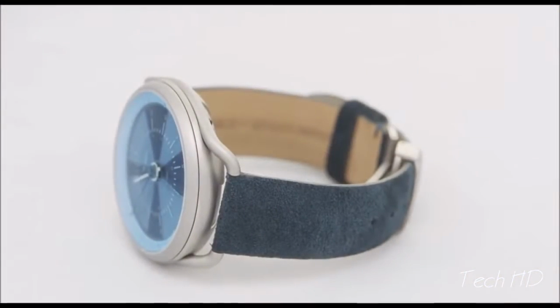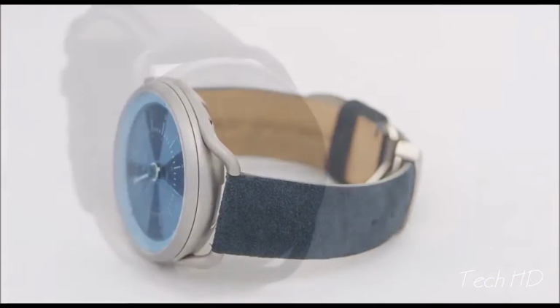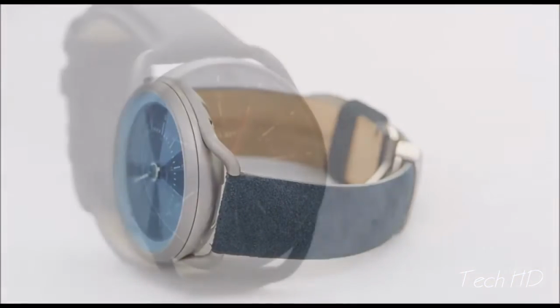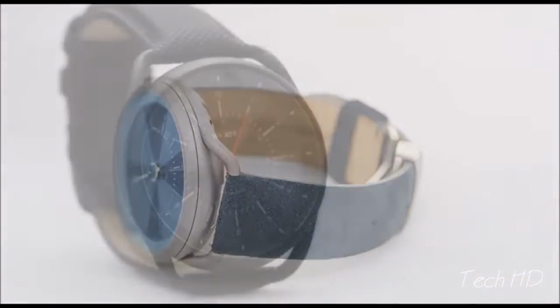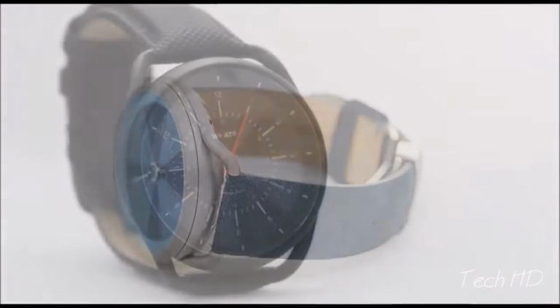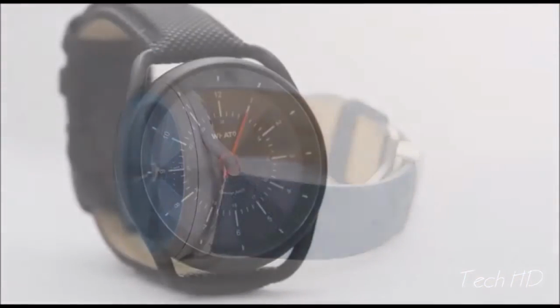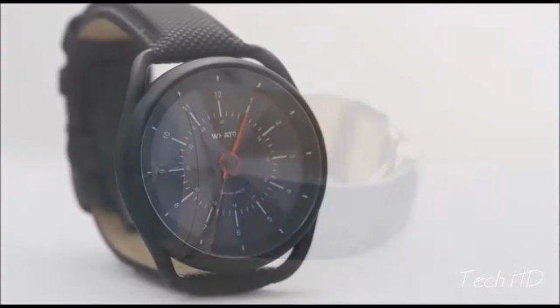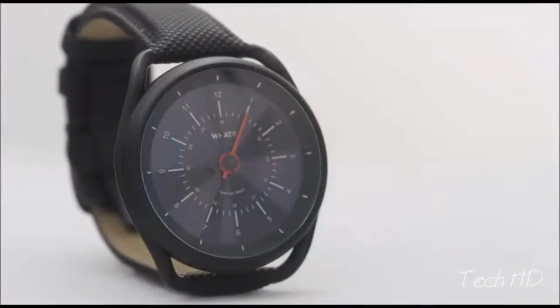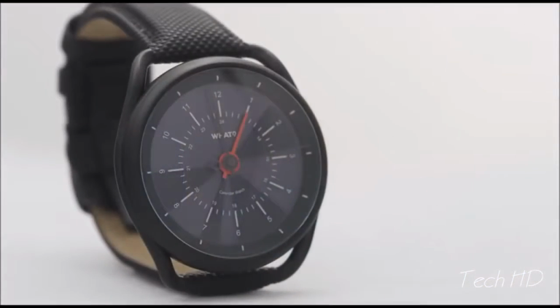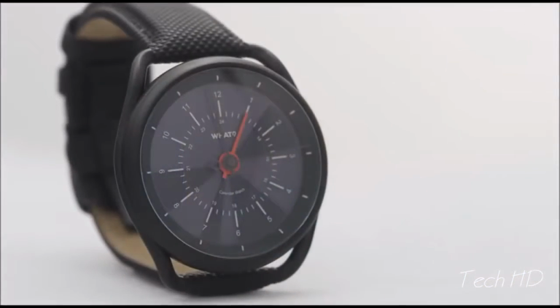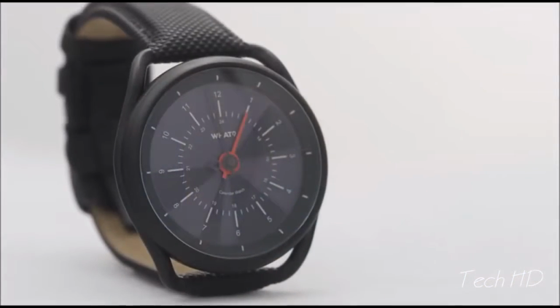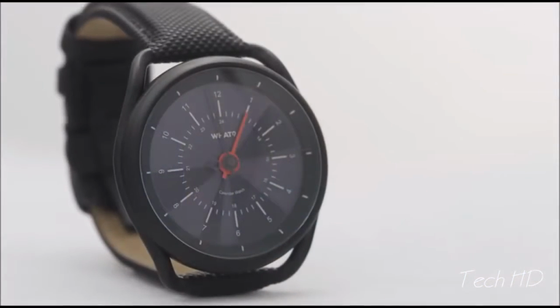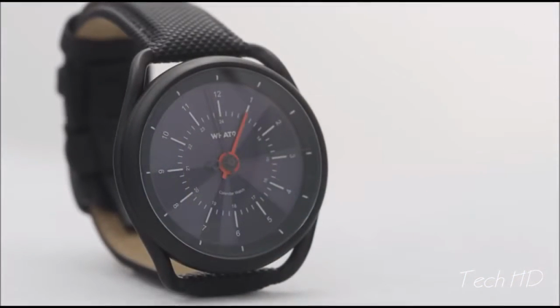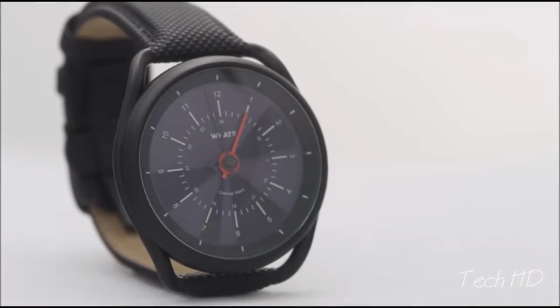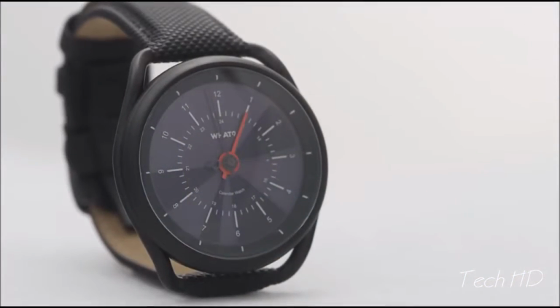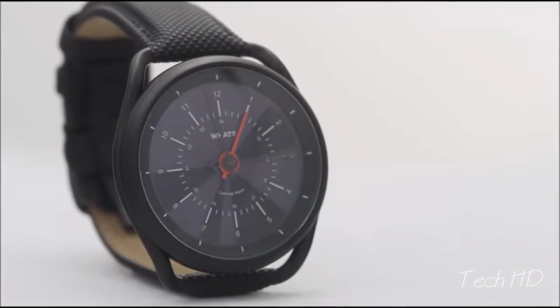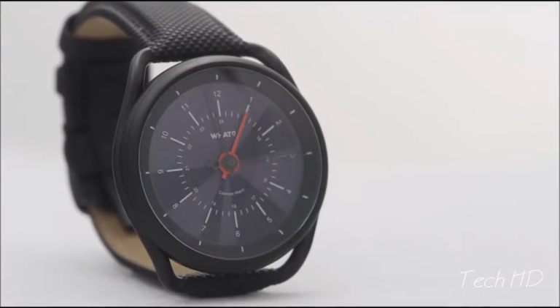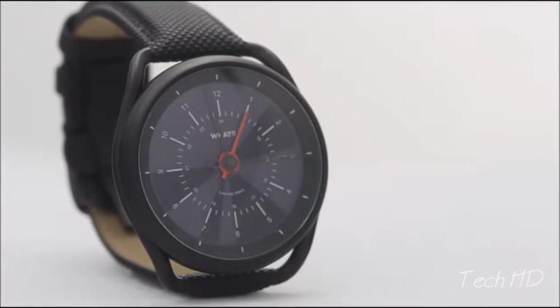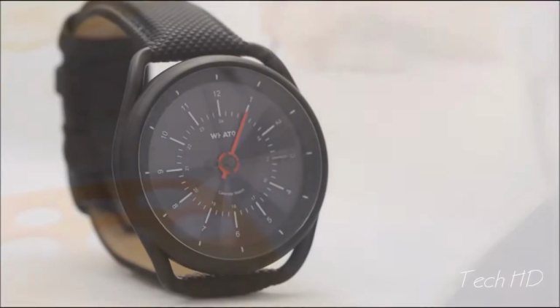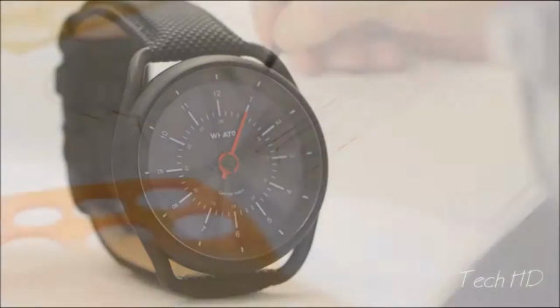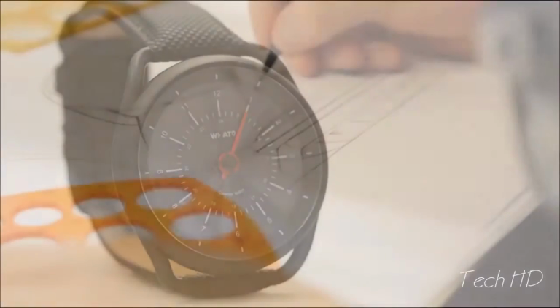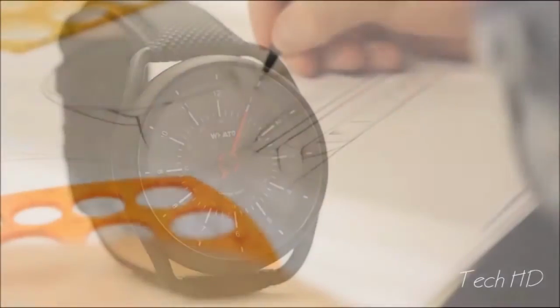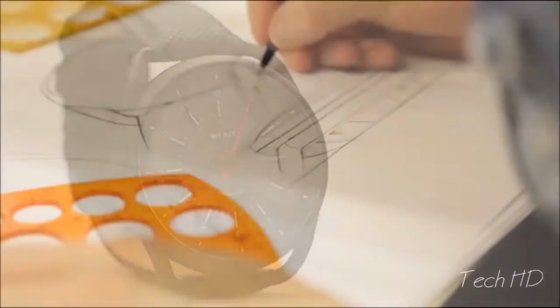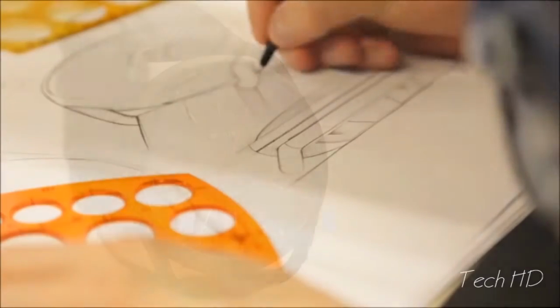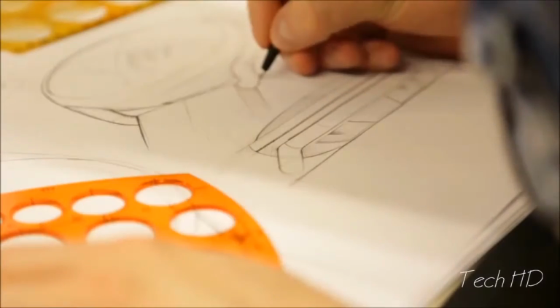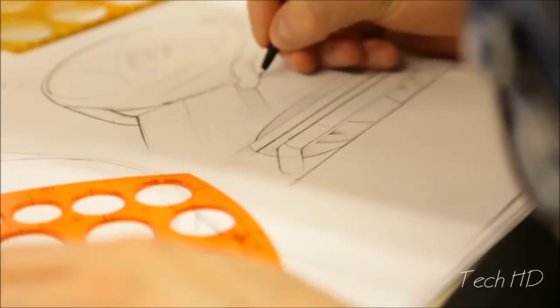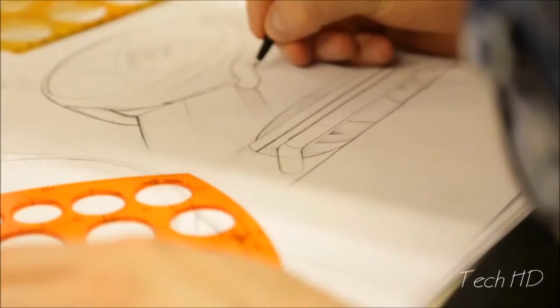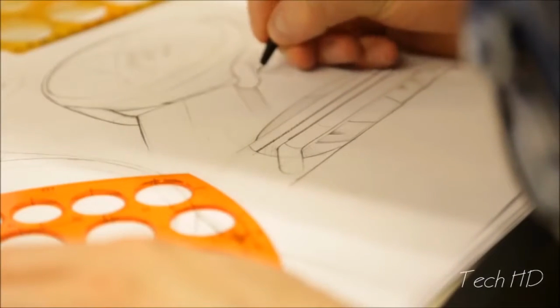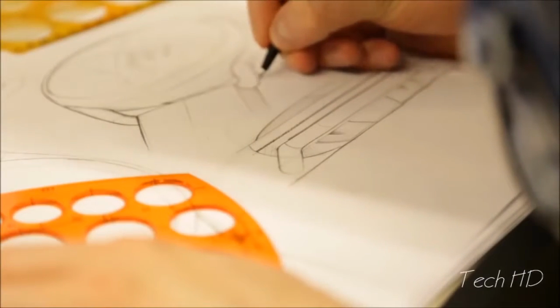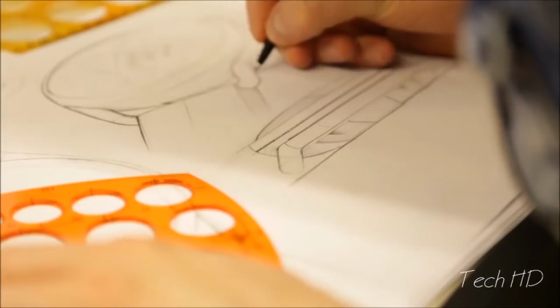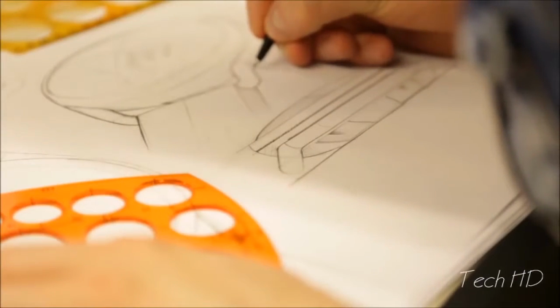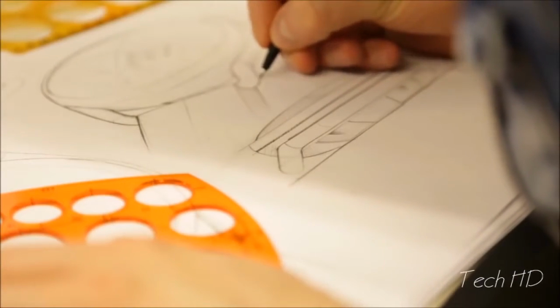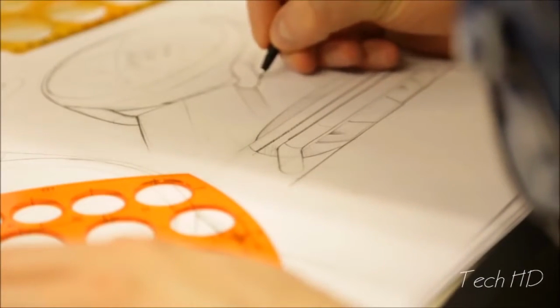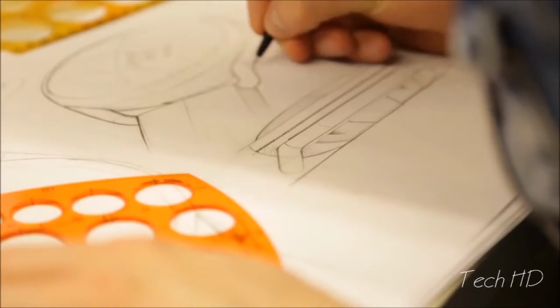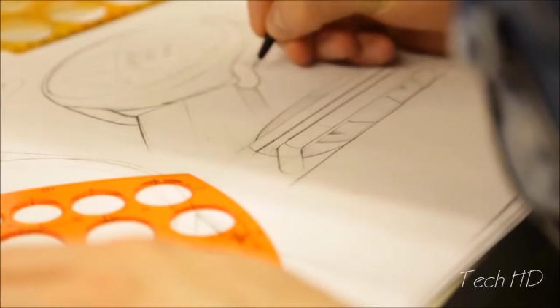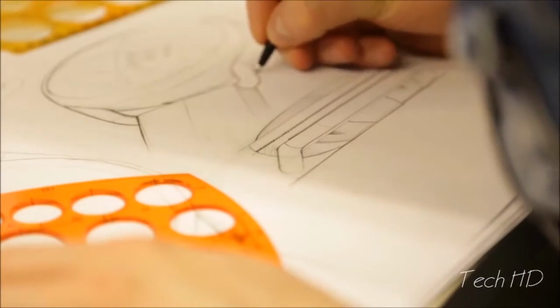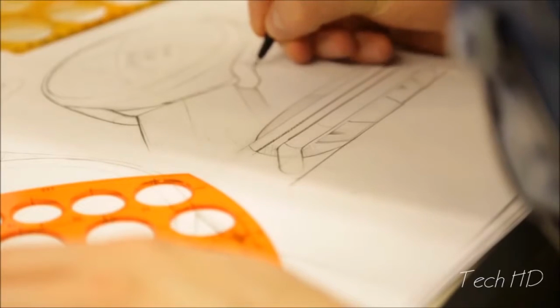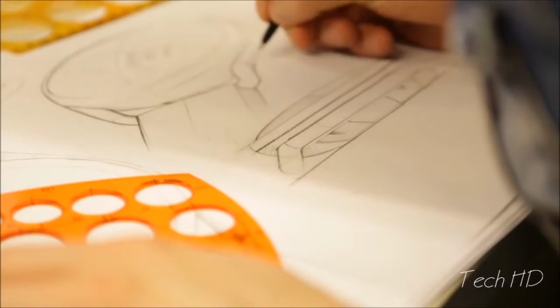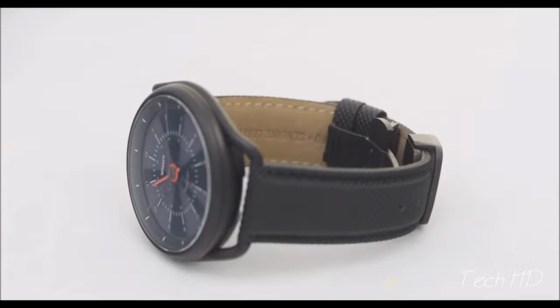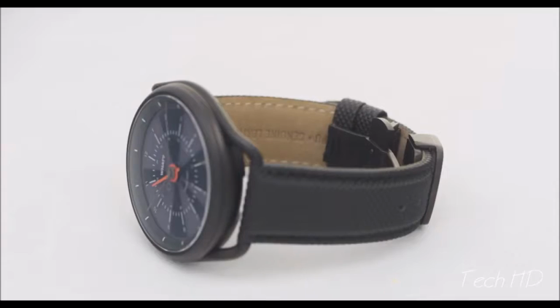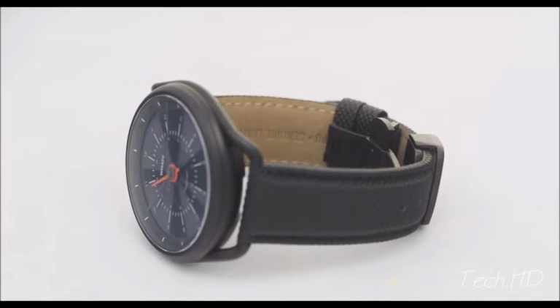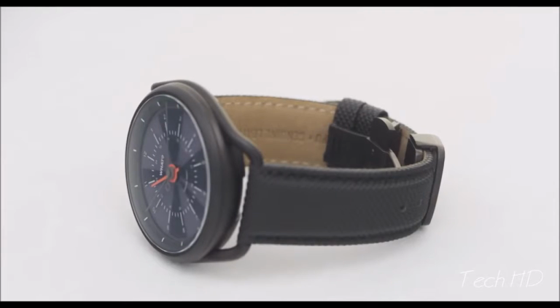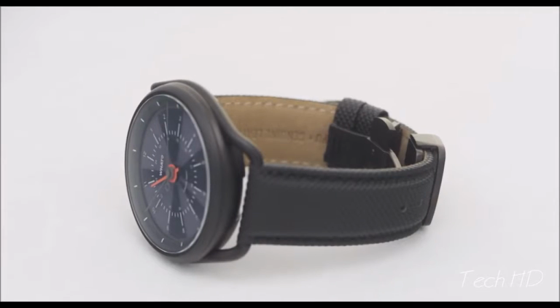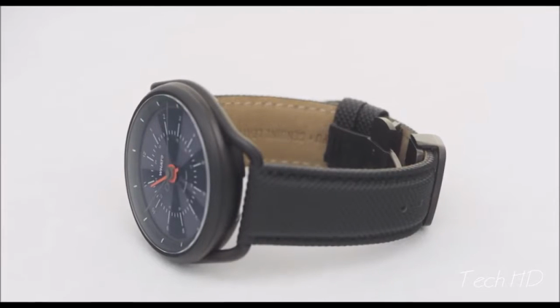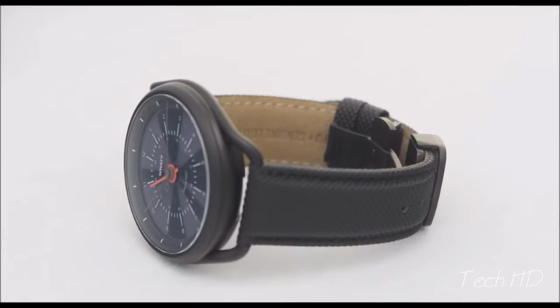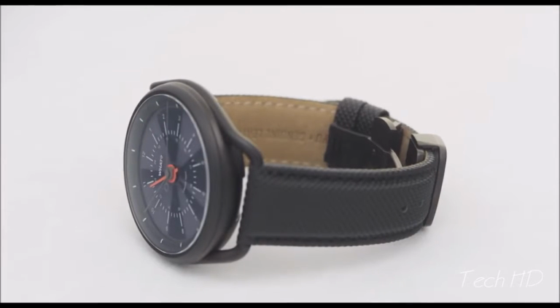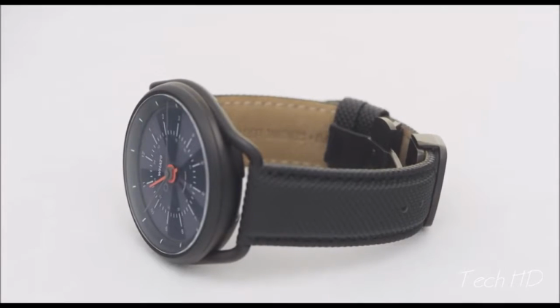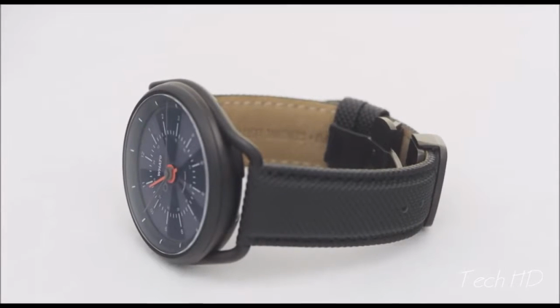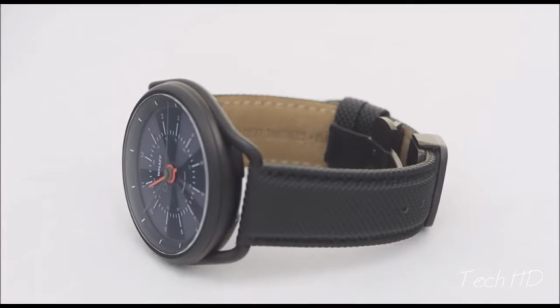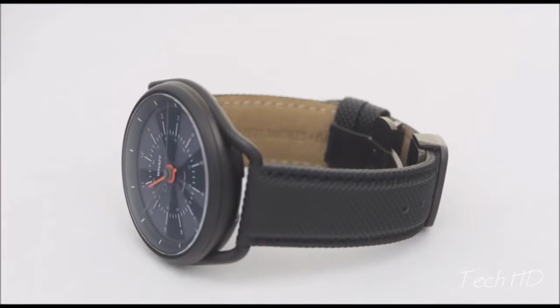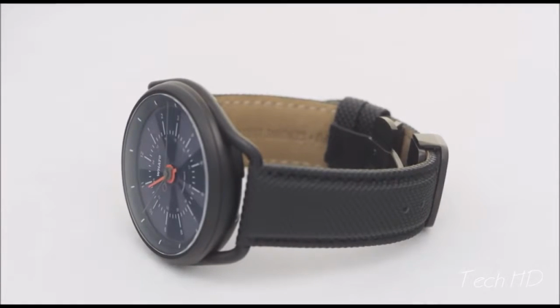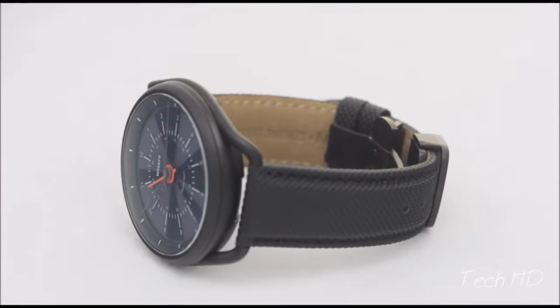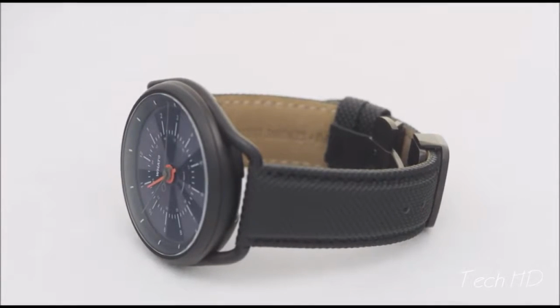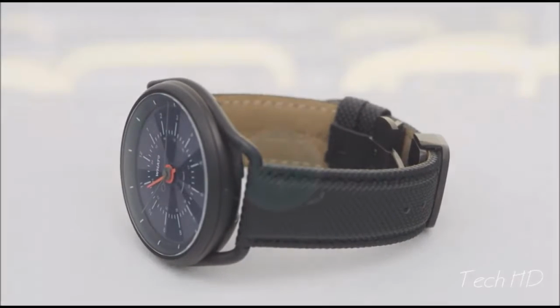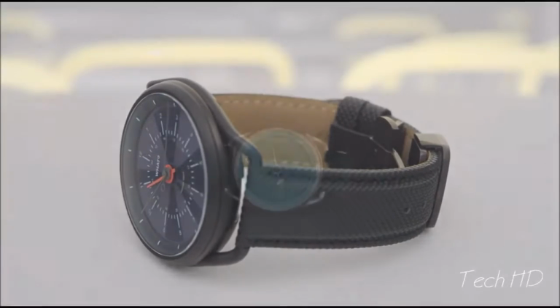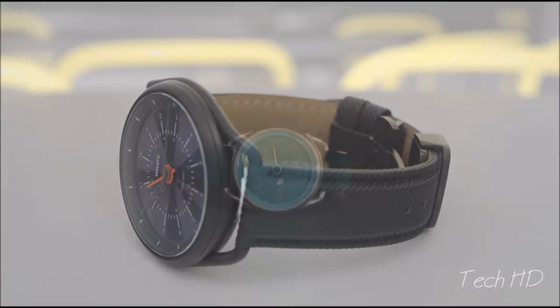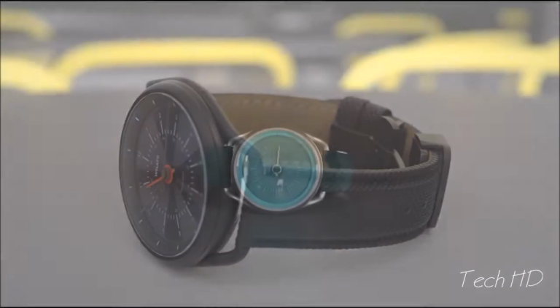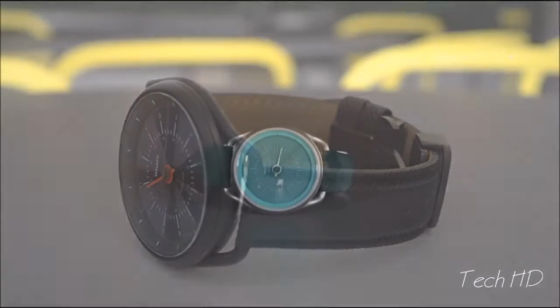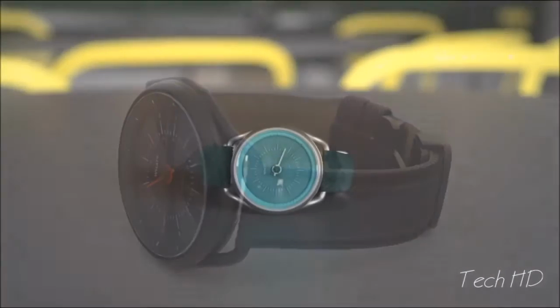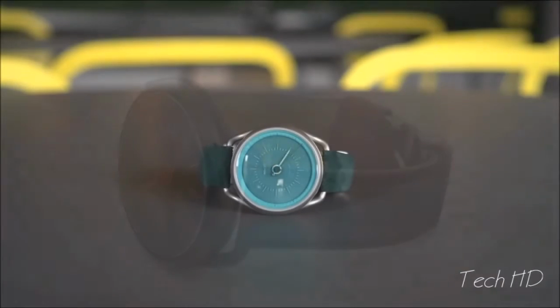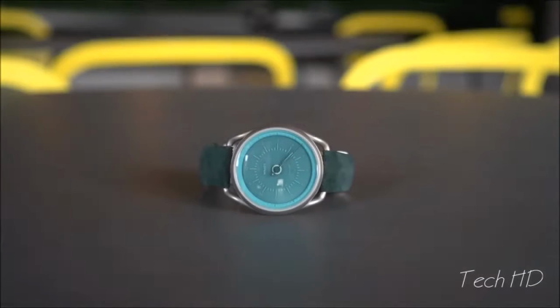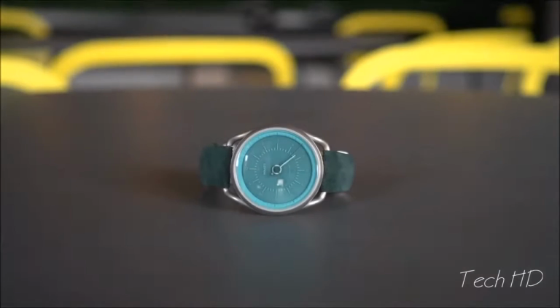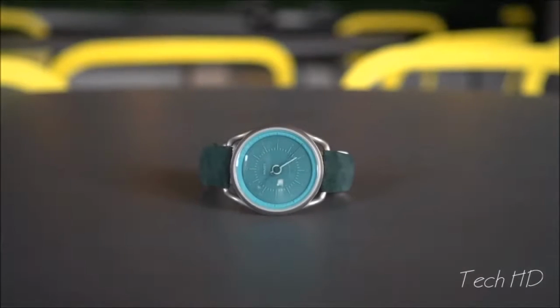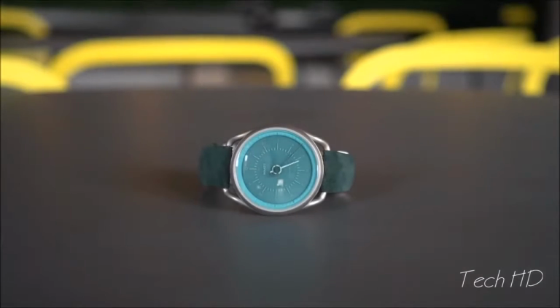No buttons or unnecessary functionality. Something new and completely different. This is a new way to look at time.